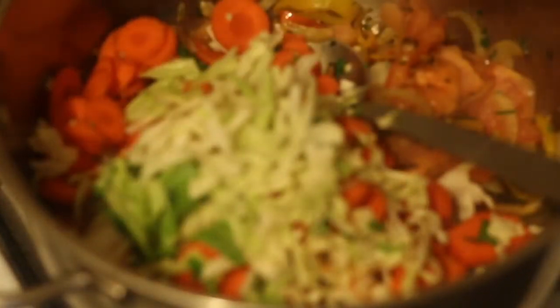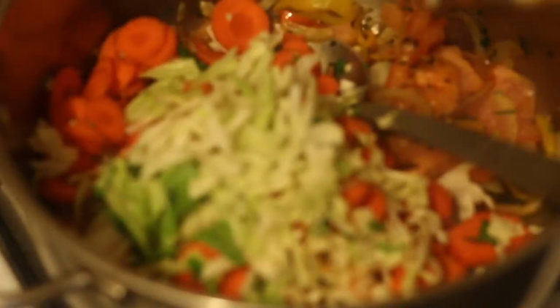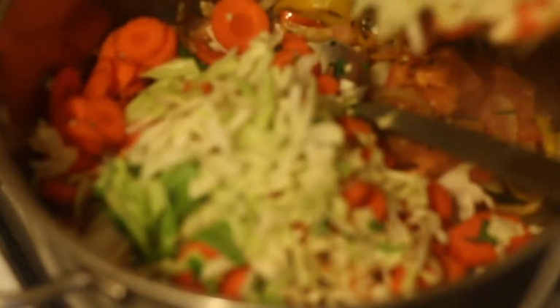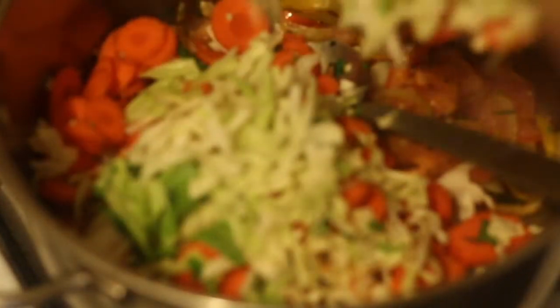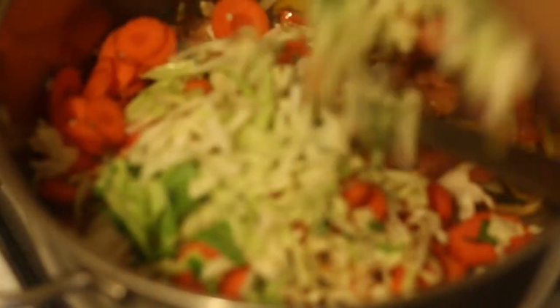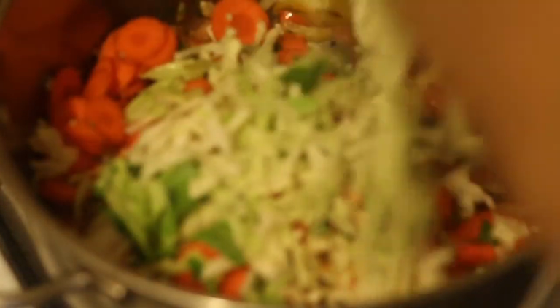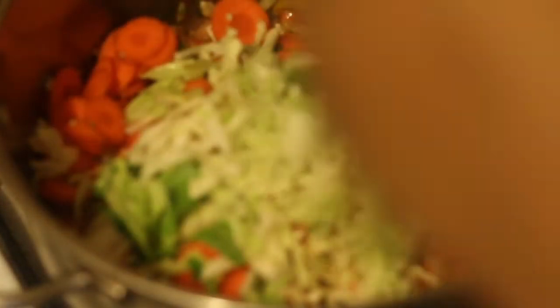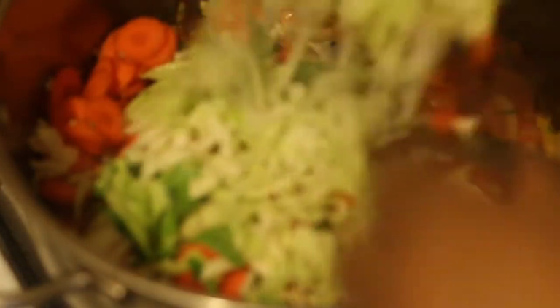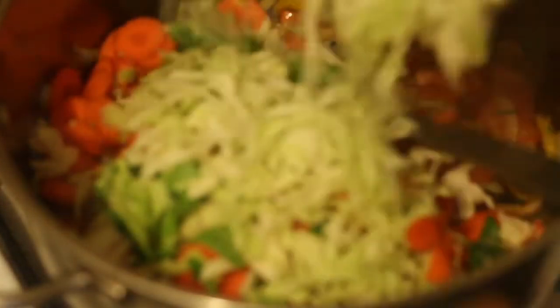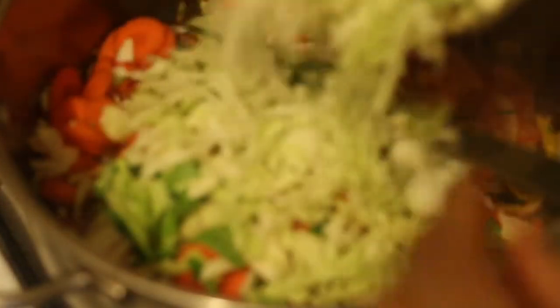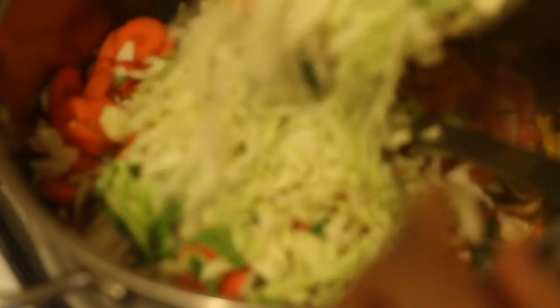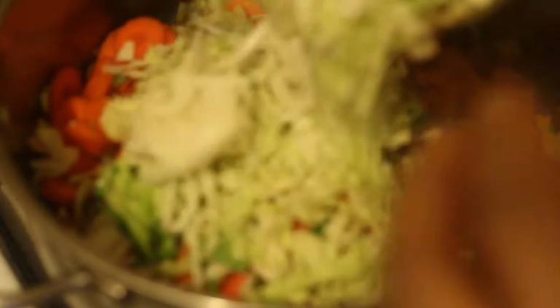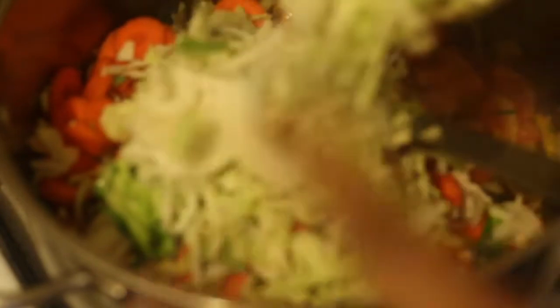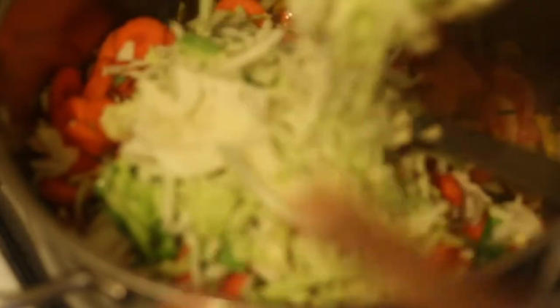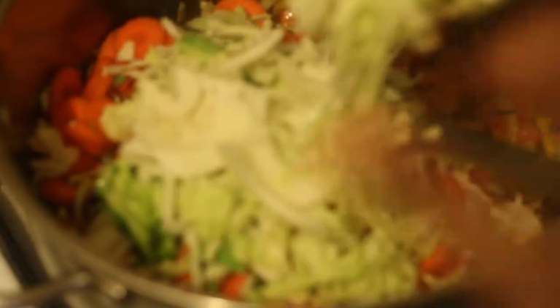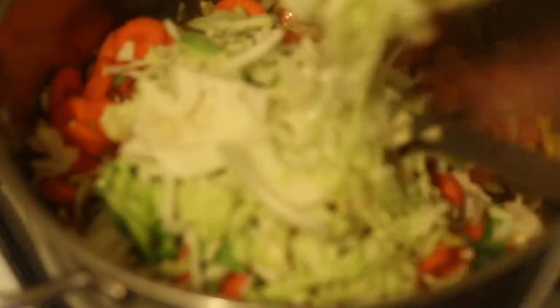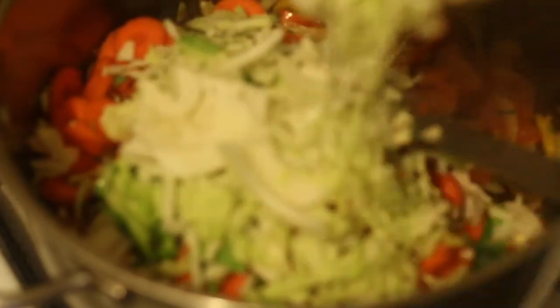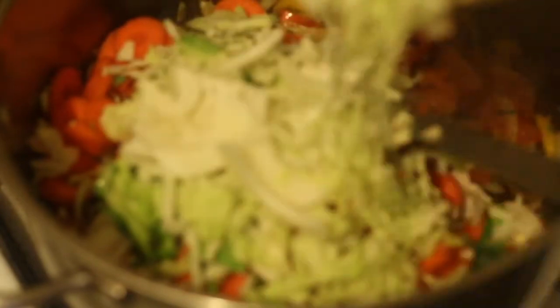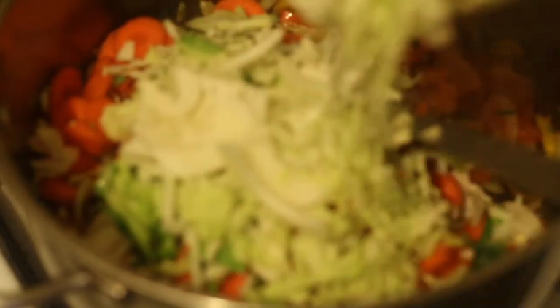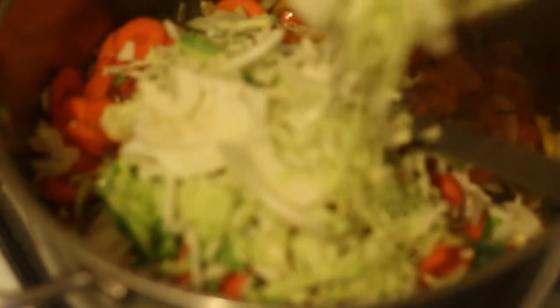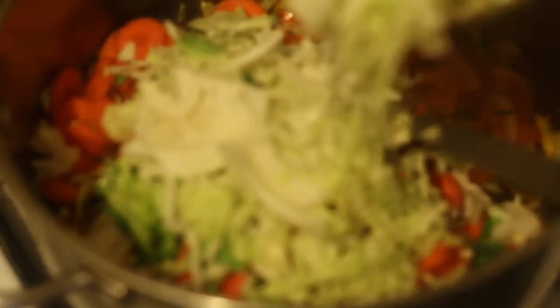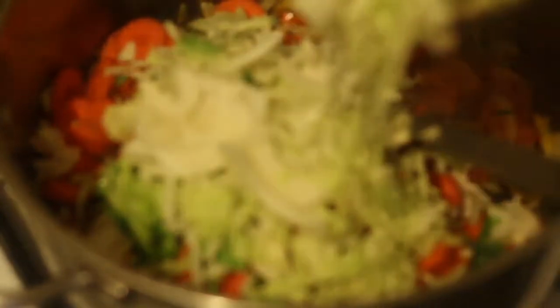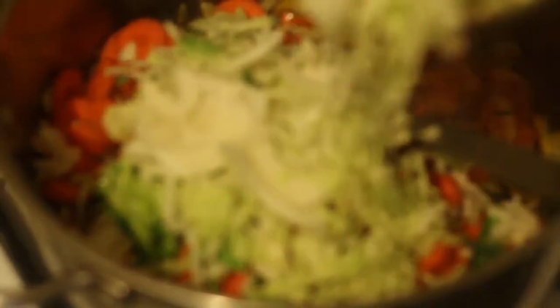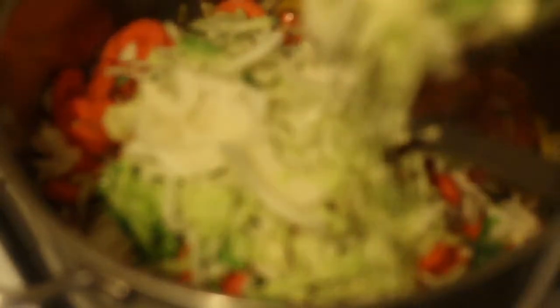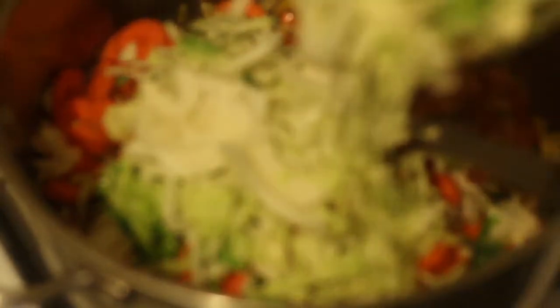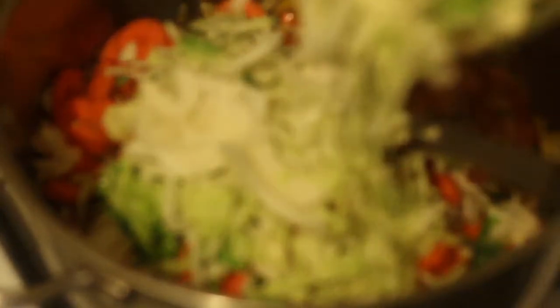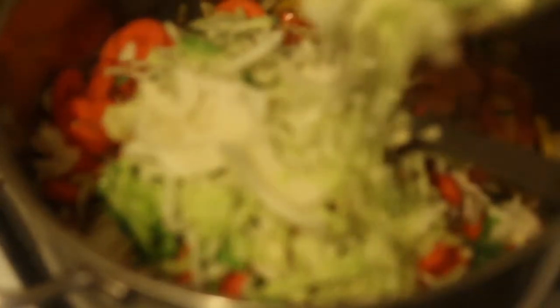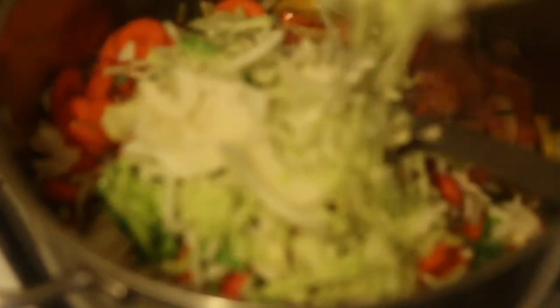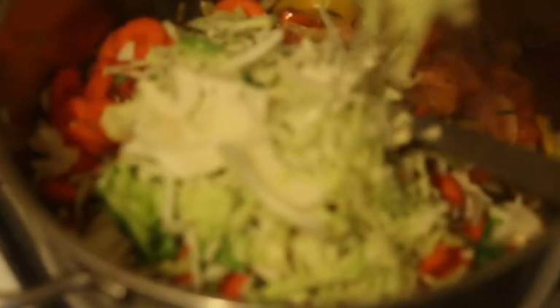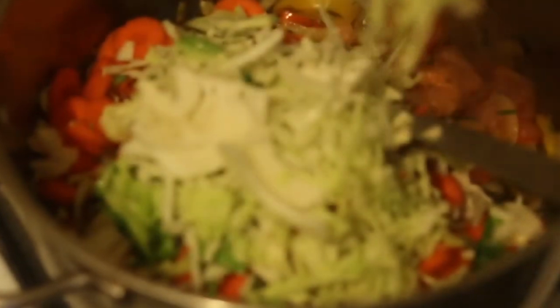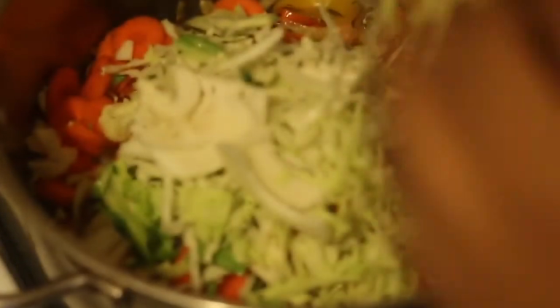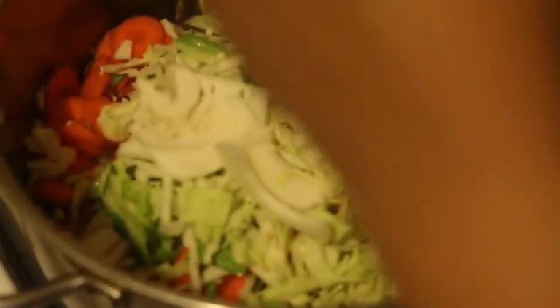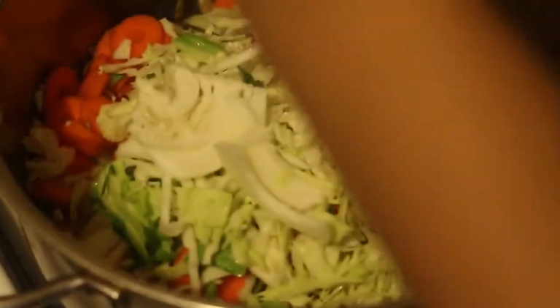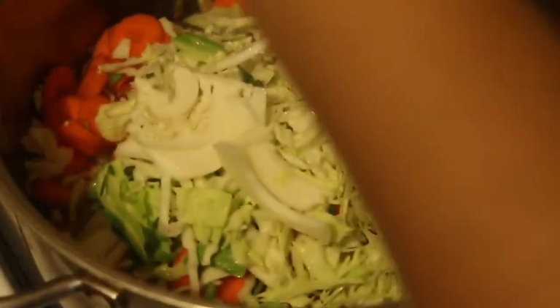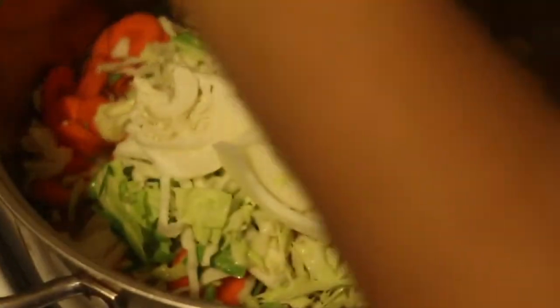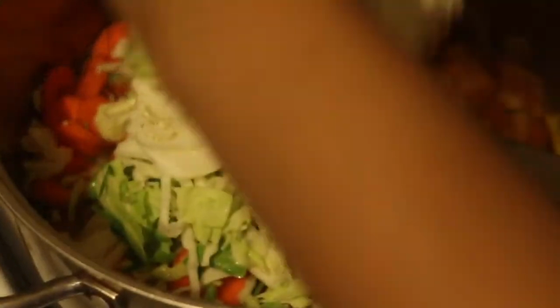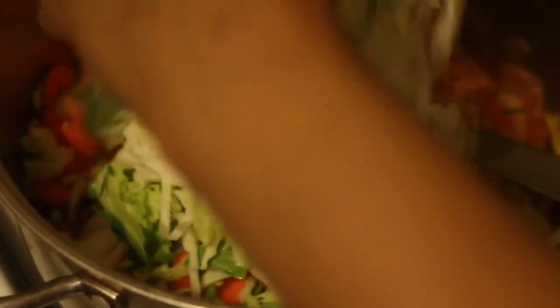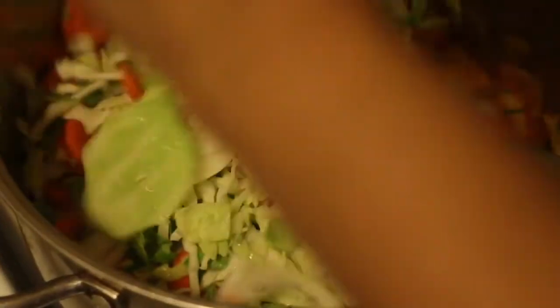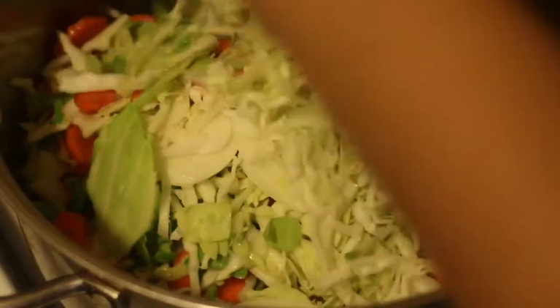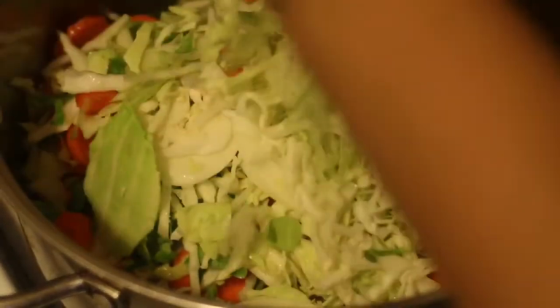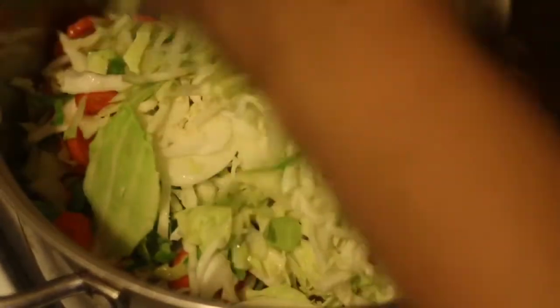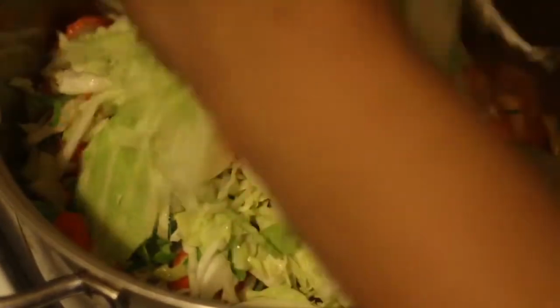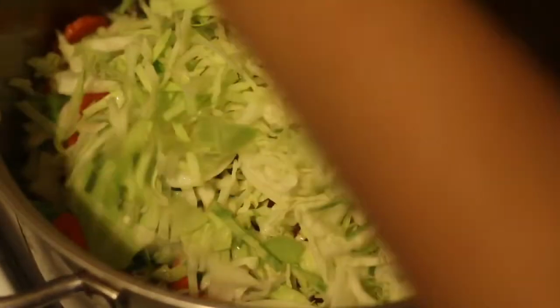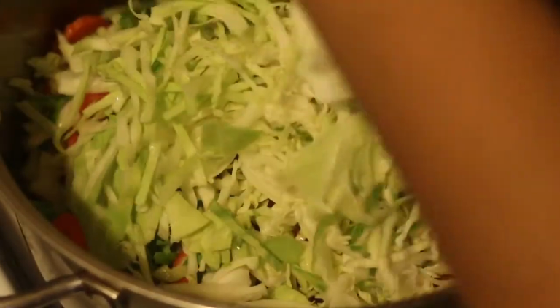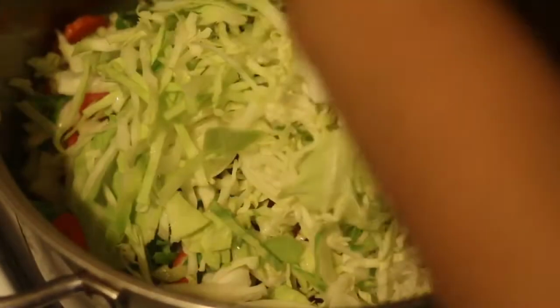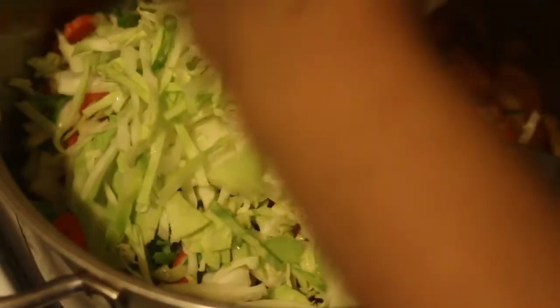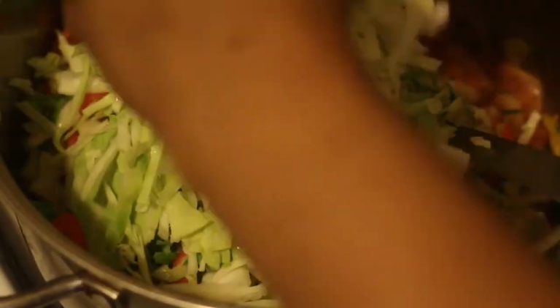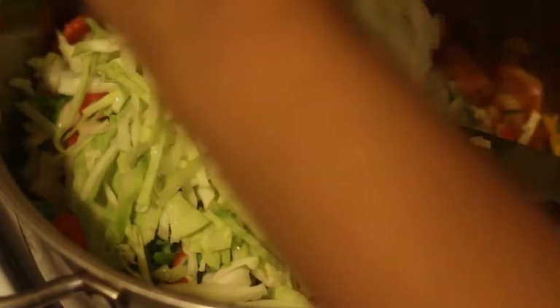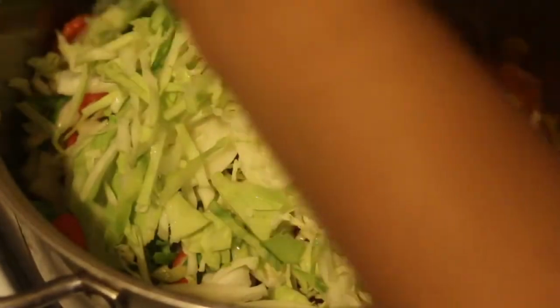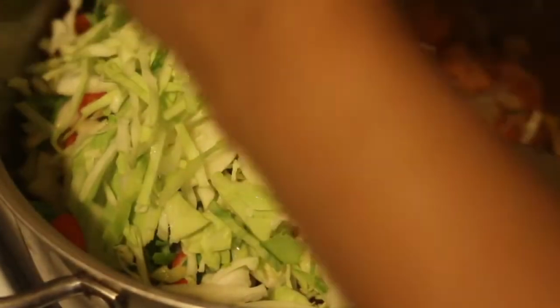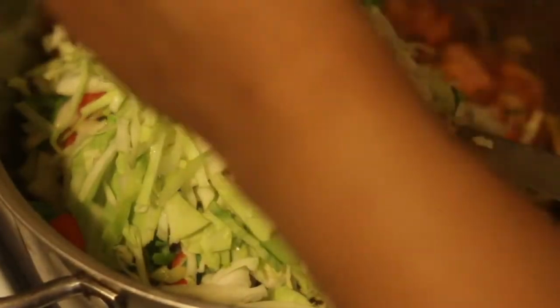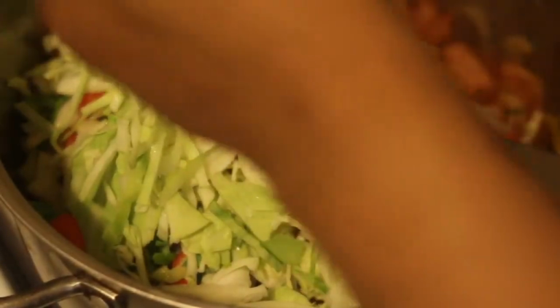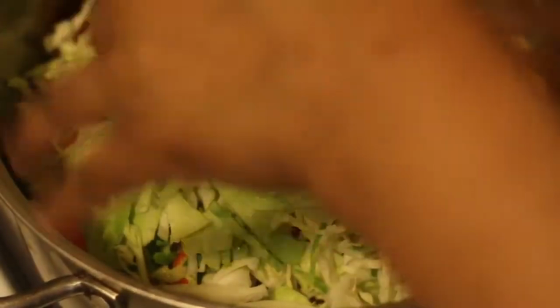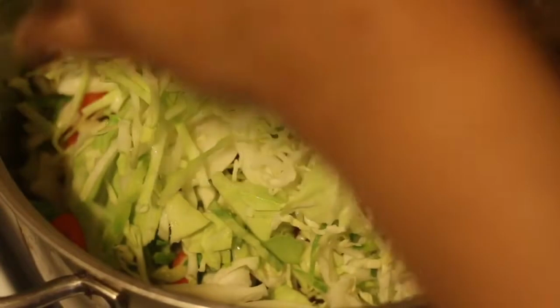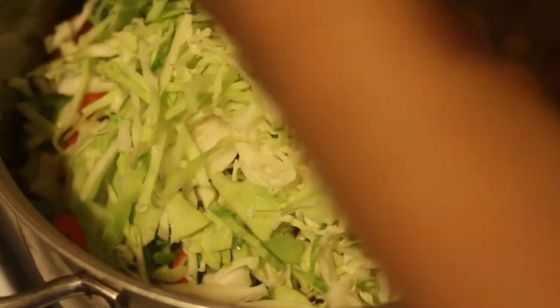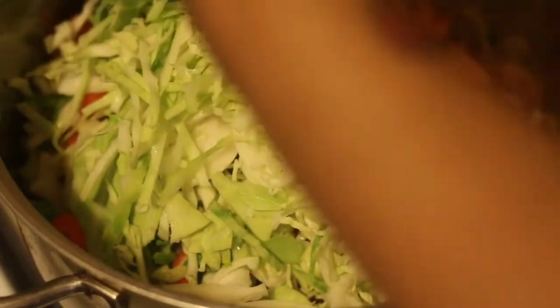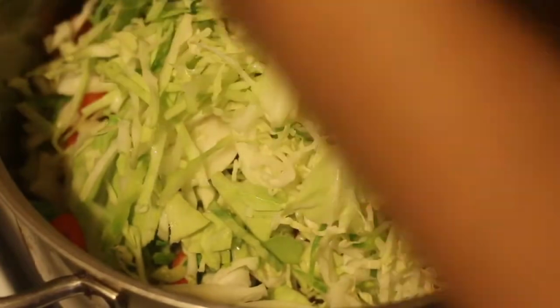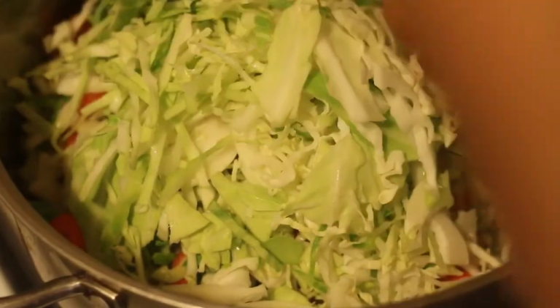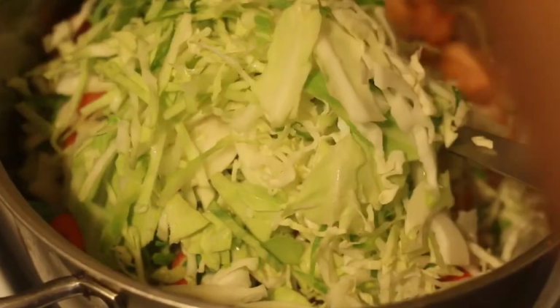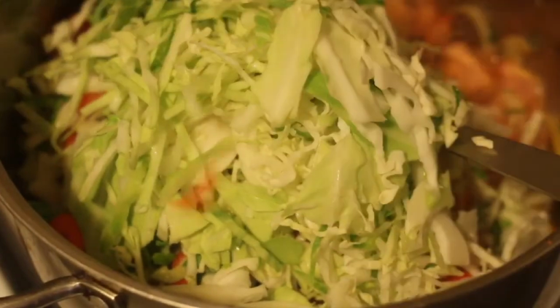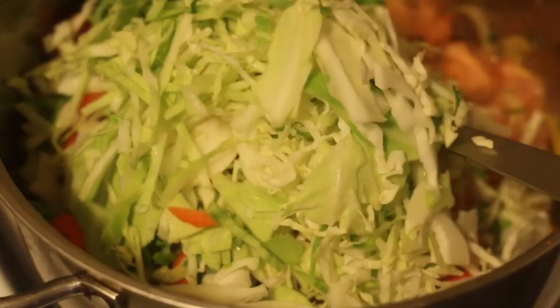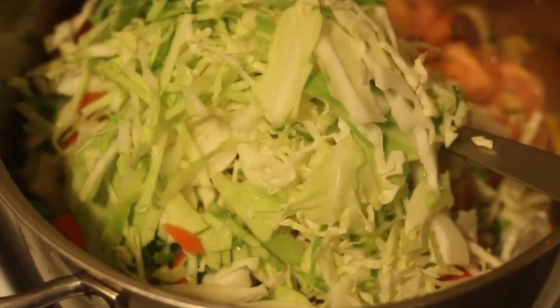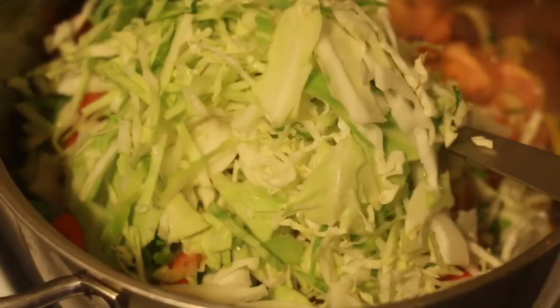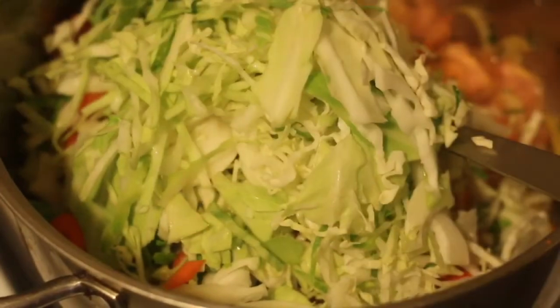As usual, I will list the ingredients I use and the measurements for them in the description box down below for you guys.